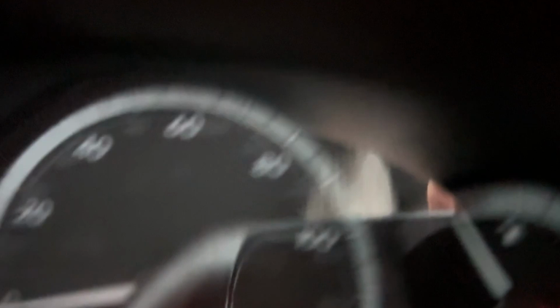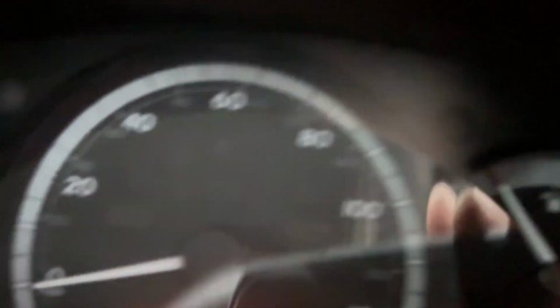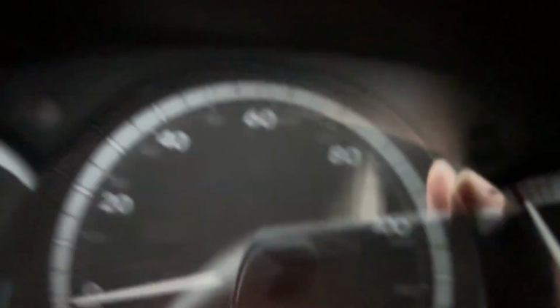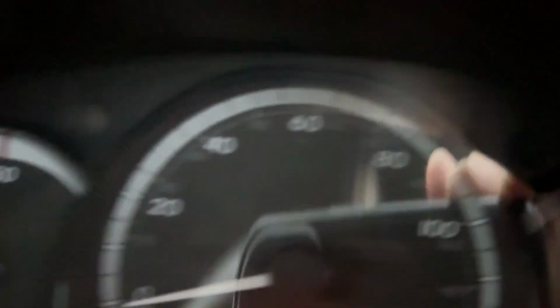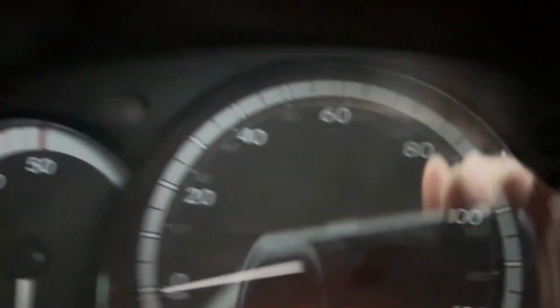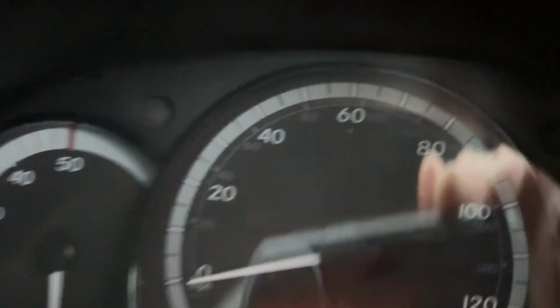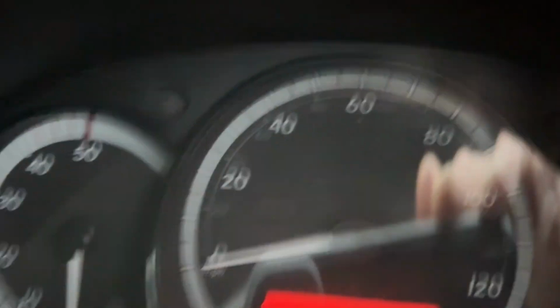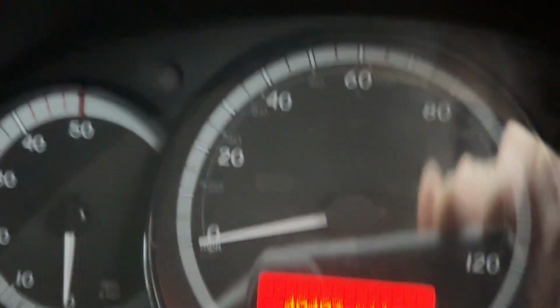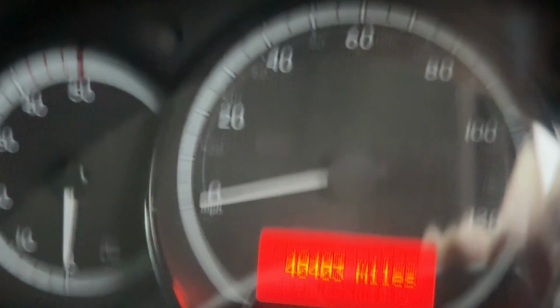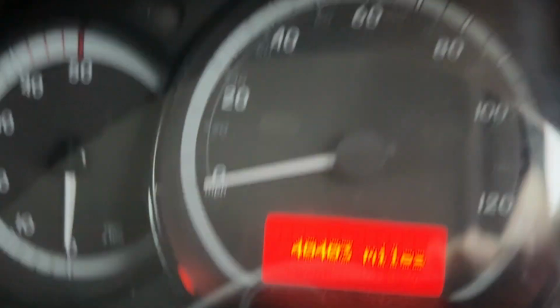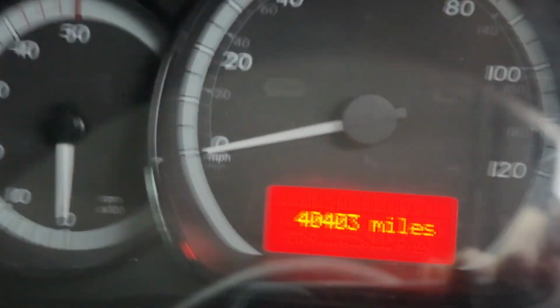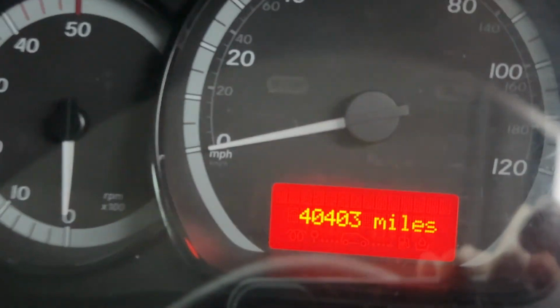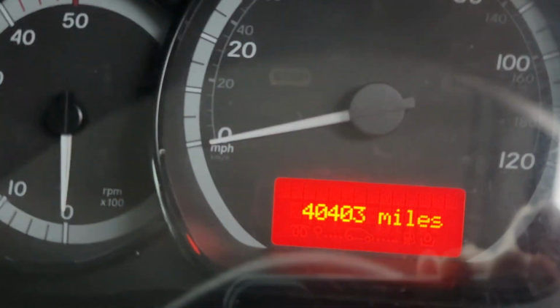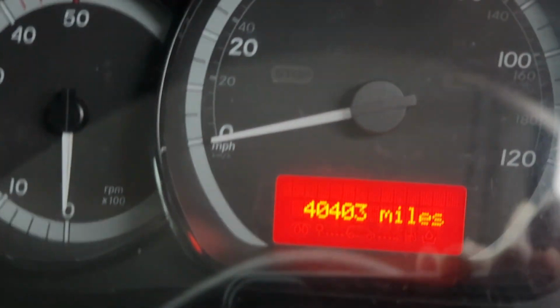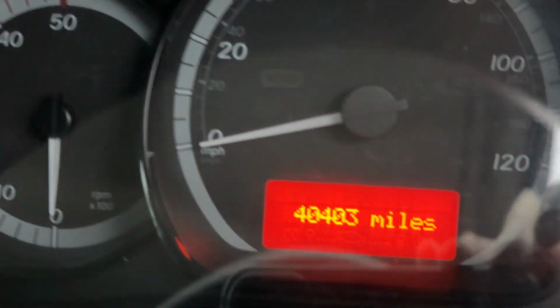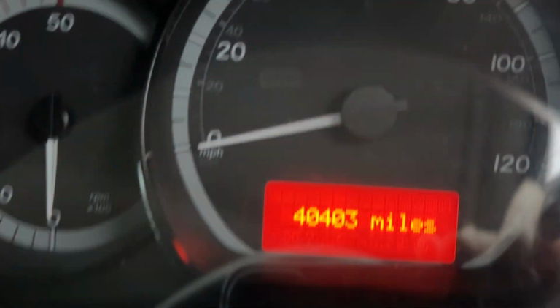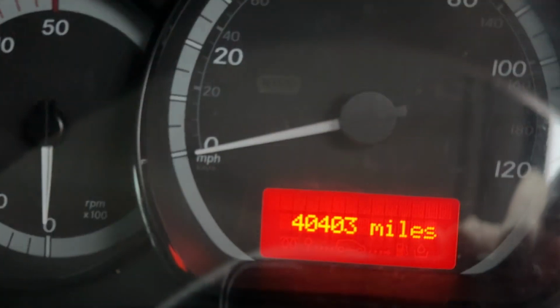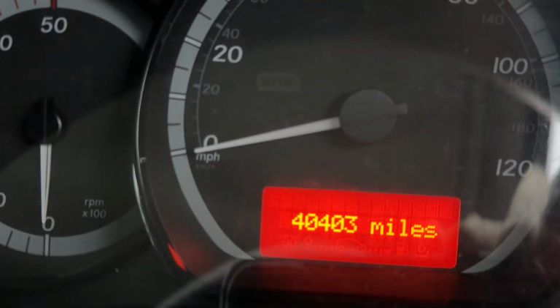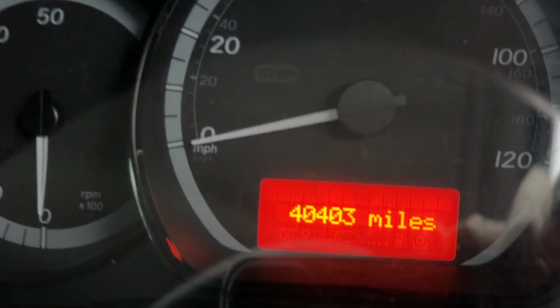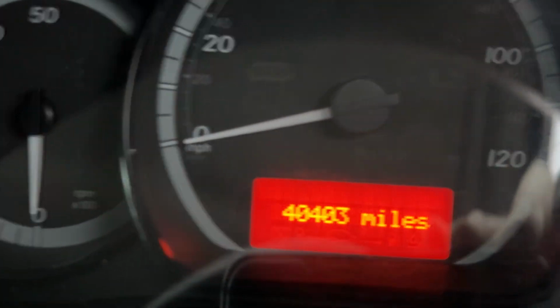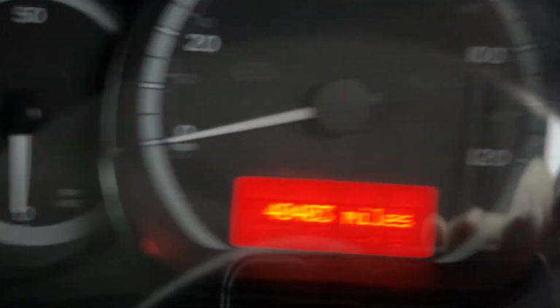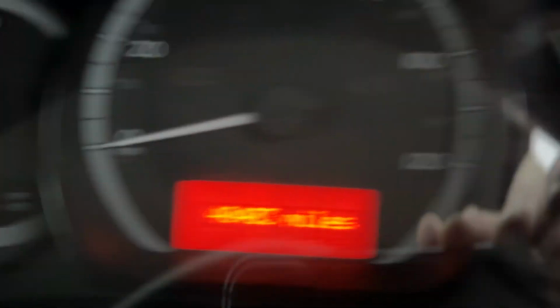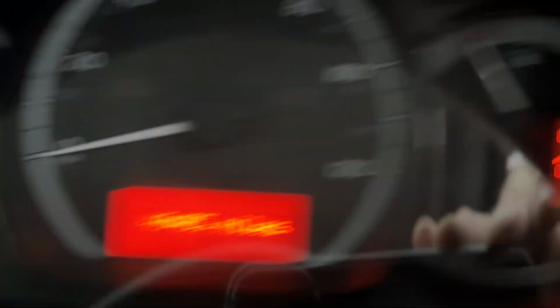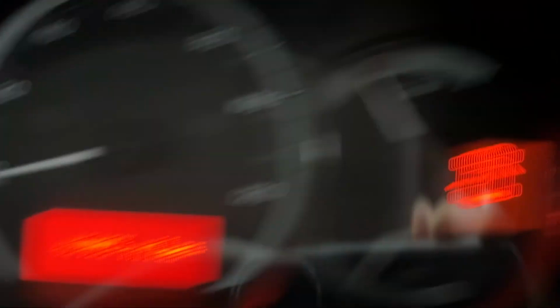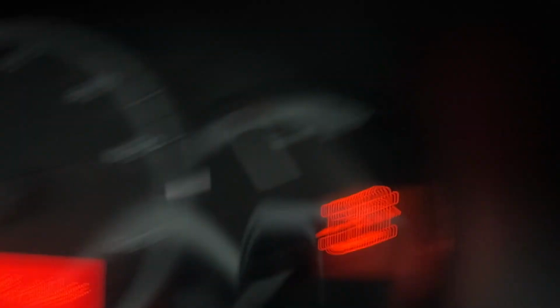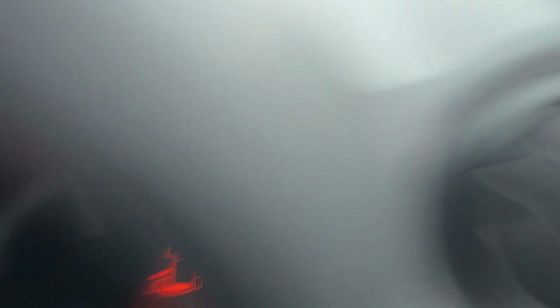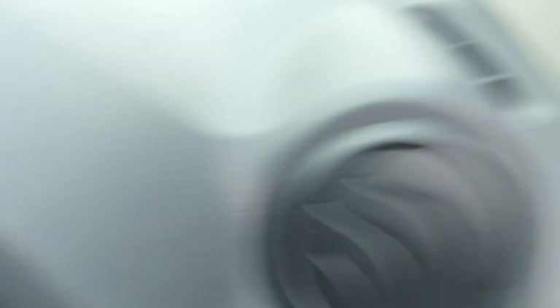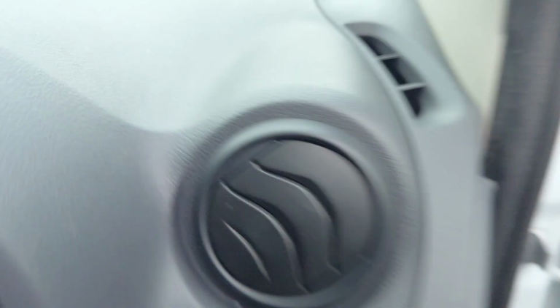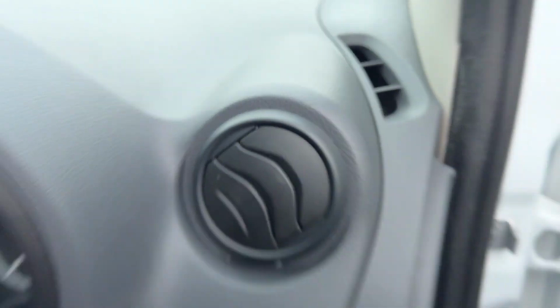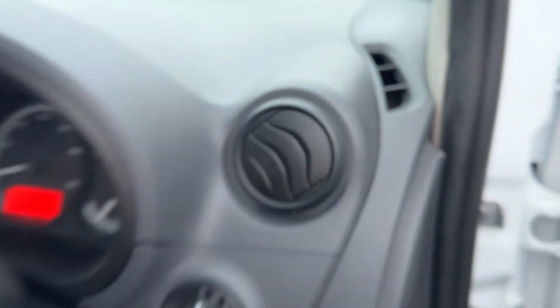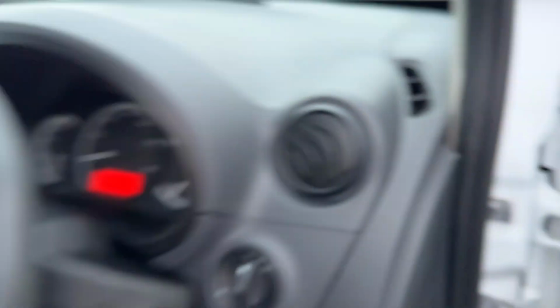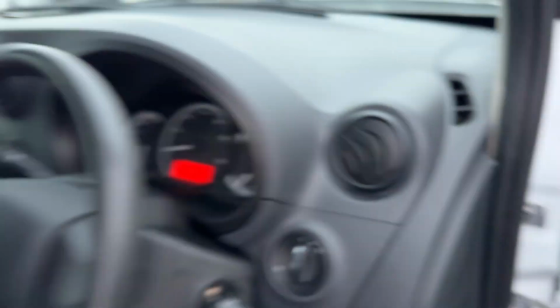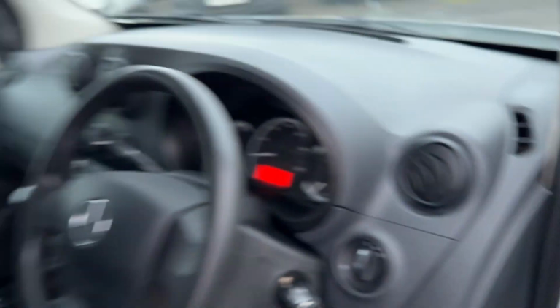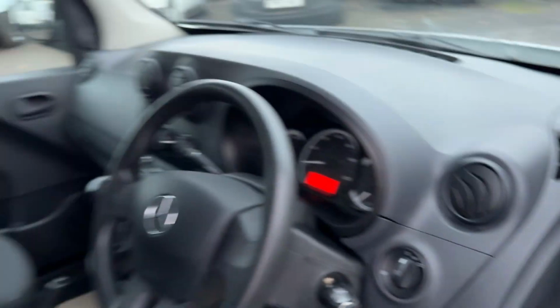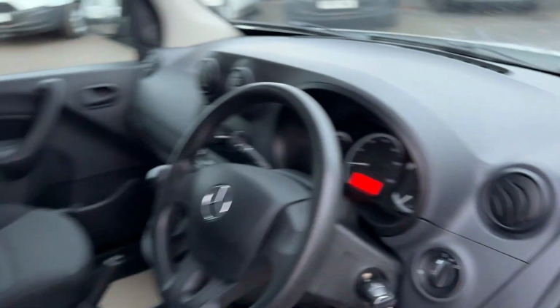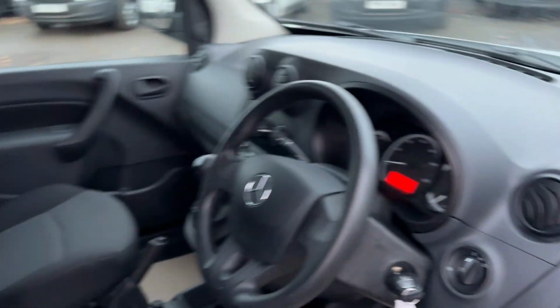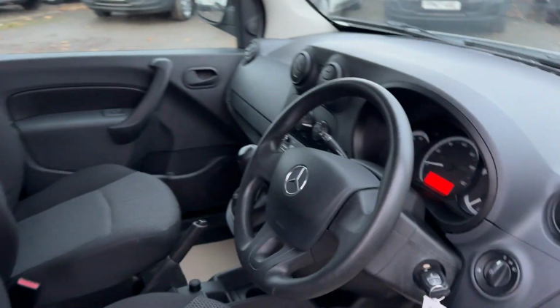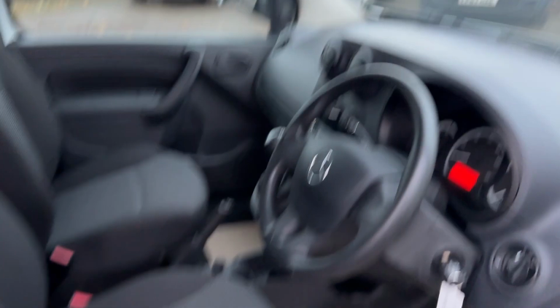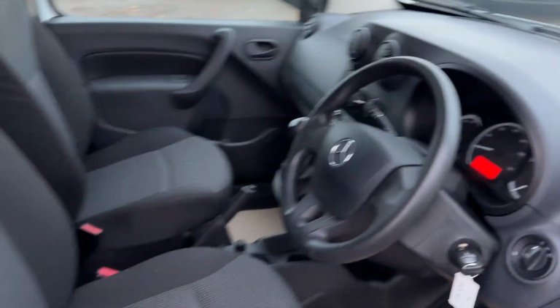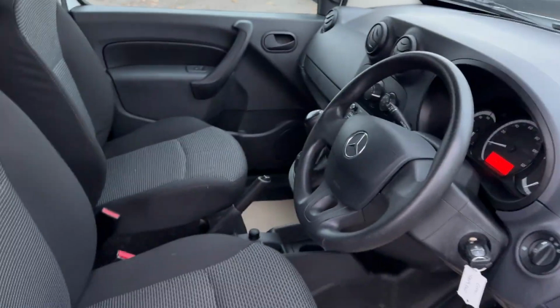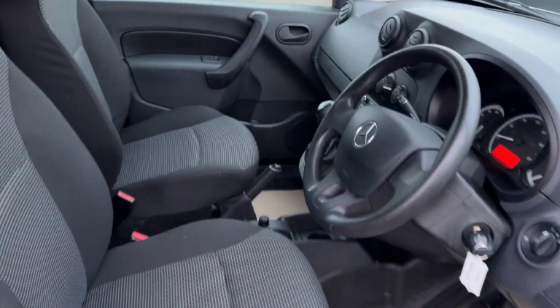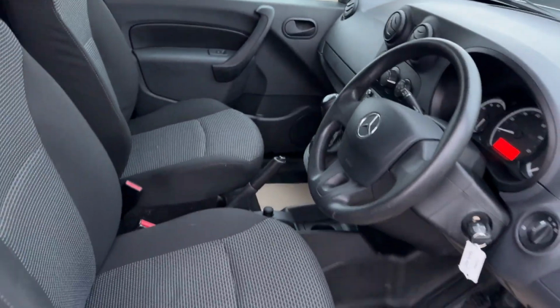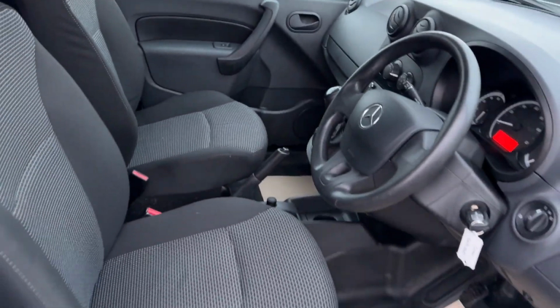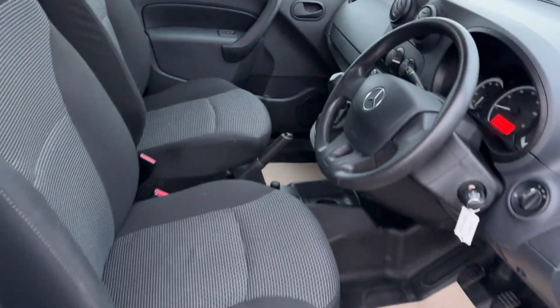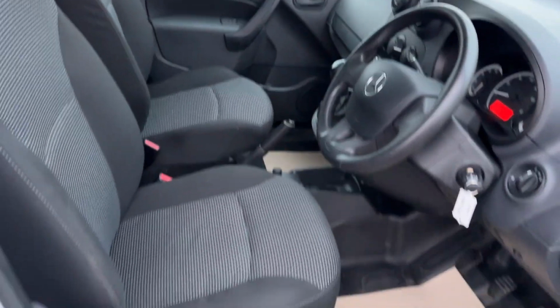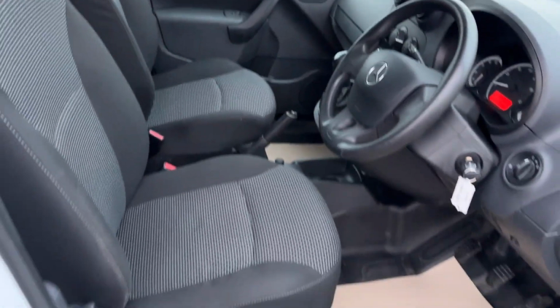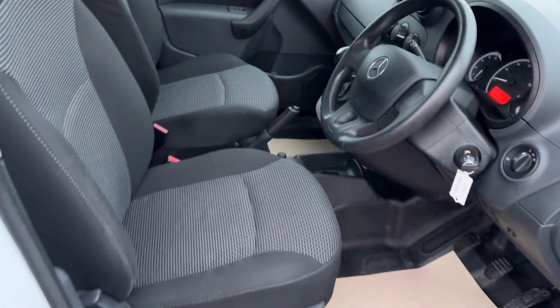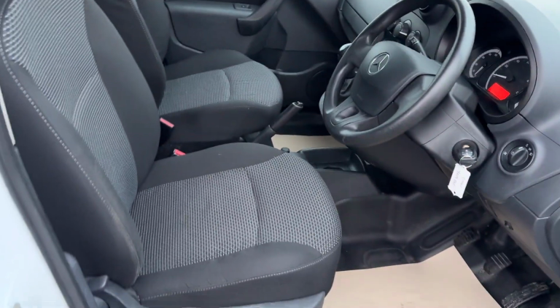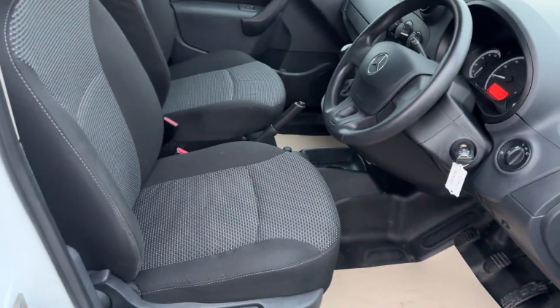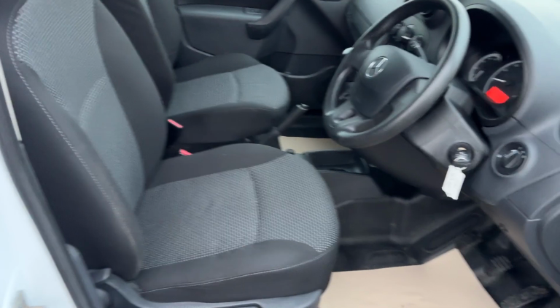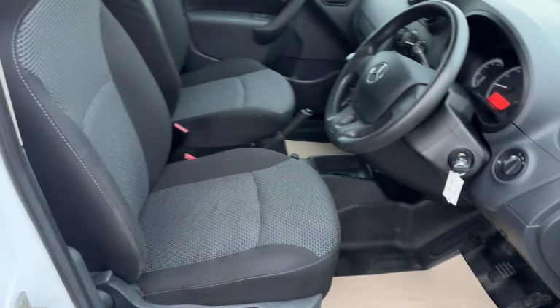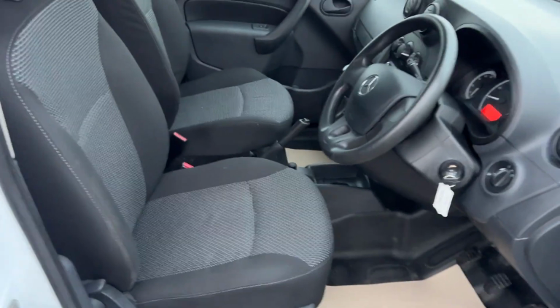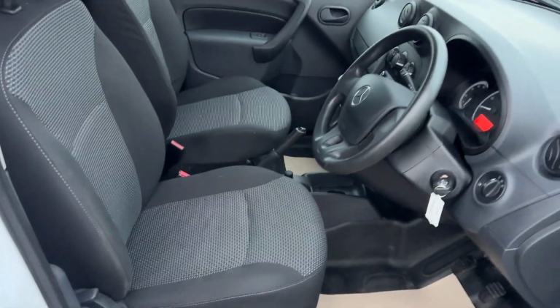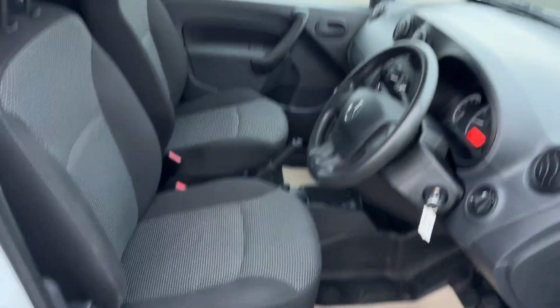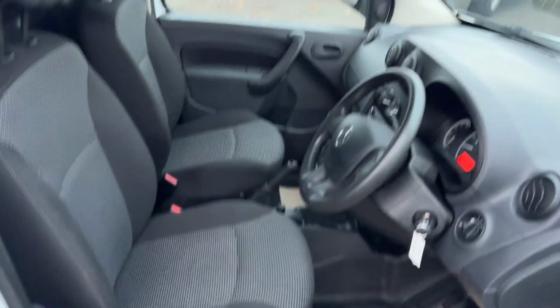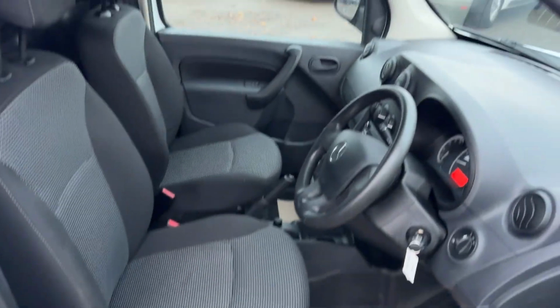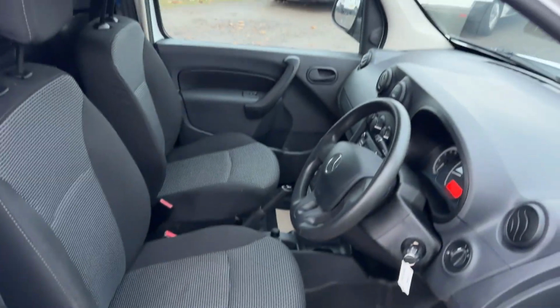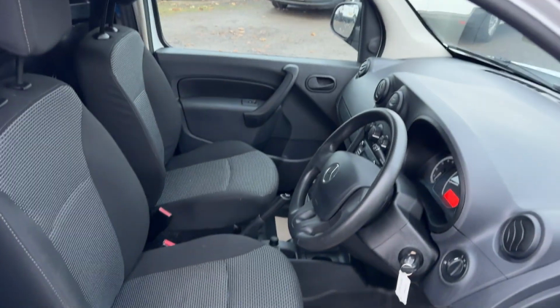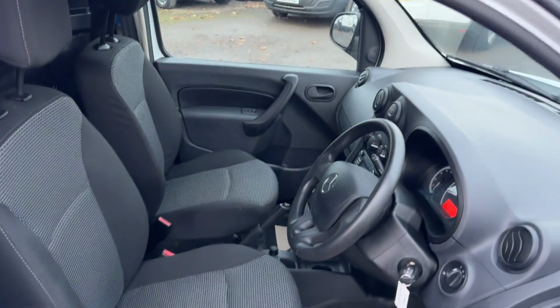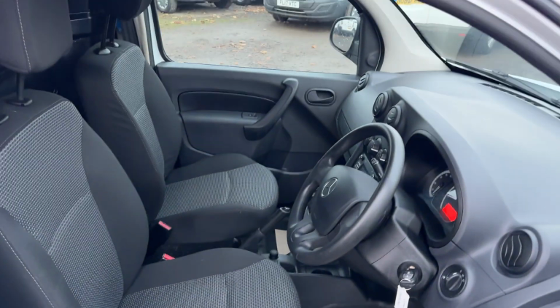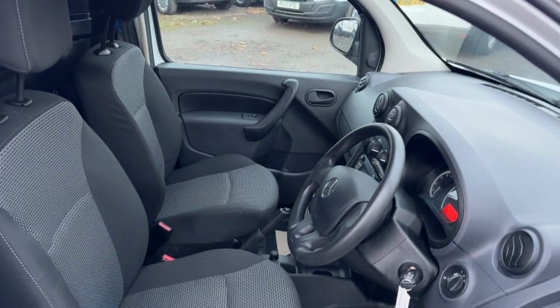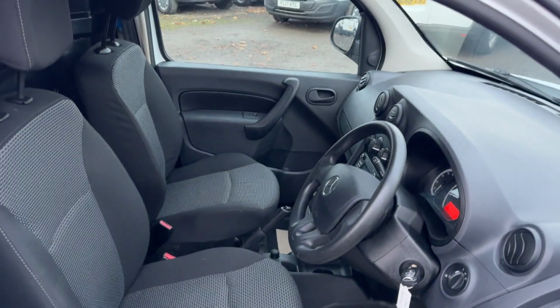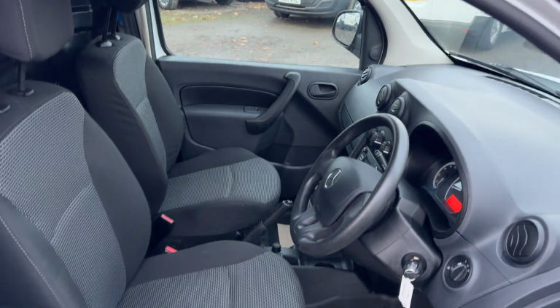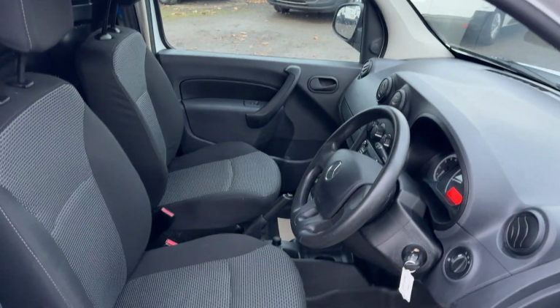Done 40,403 miles just, and as I say, lovely condition inside and out.